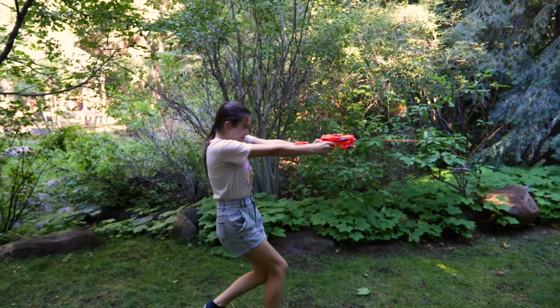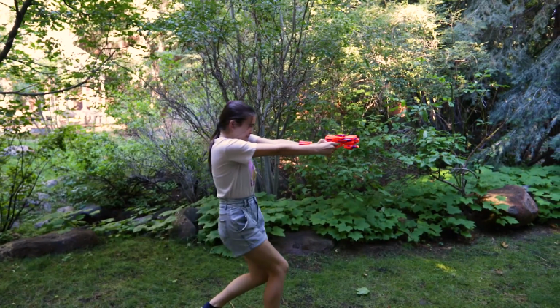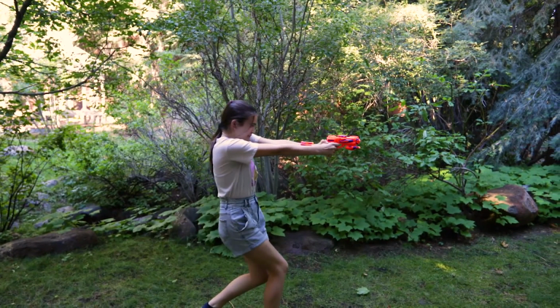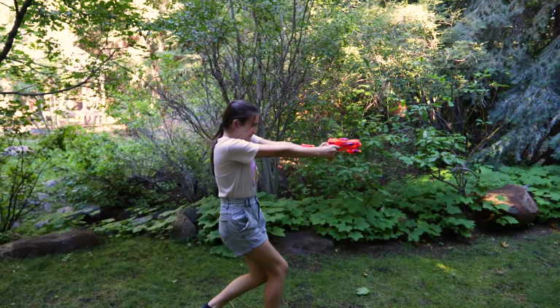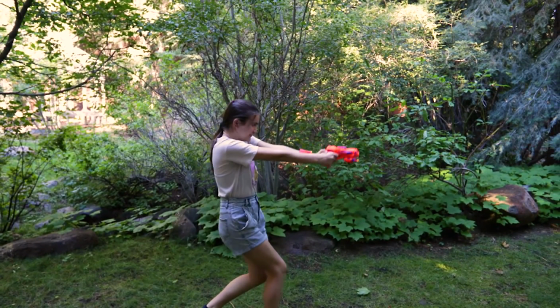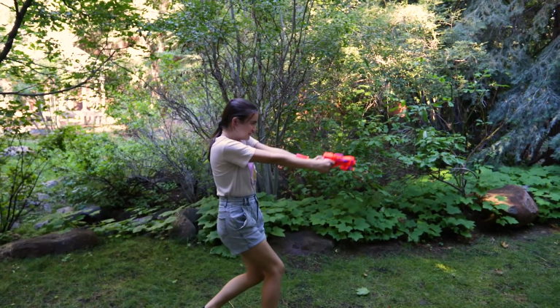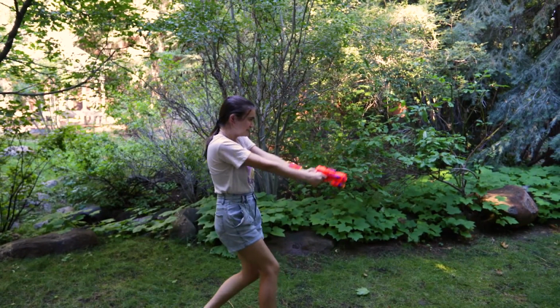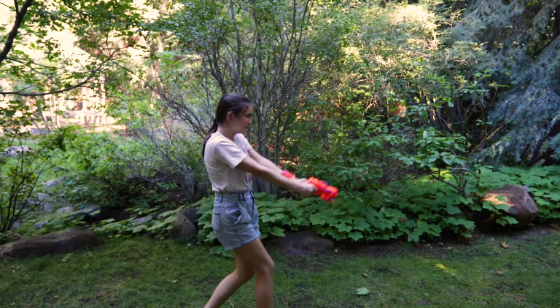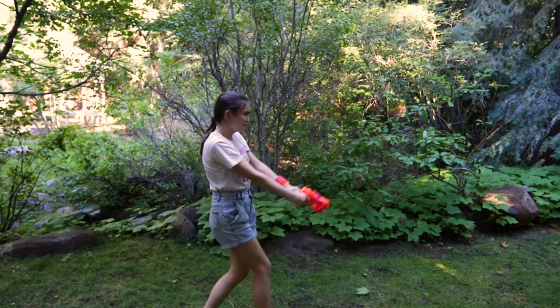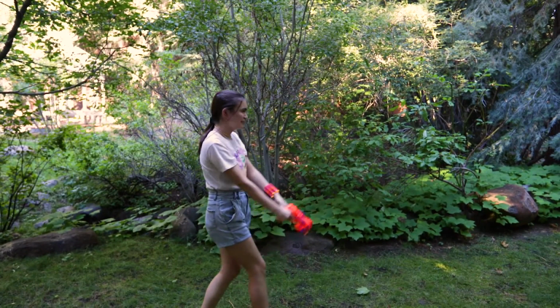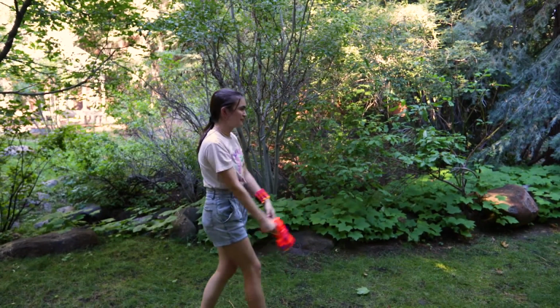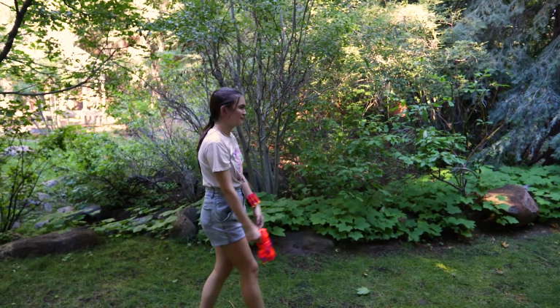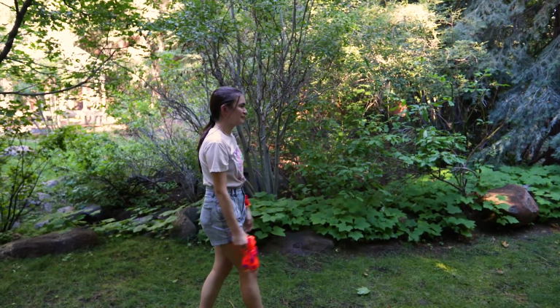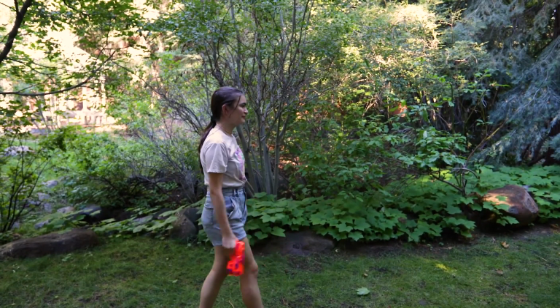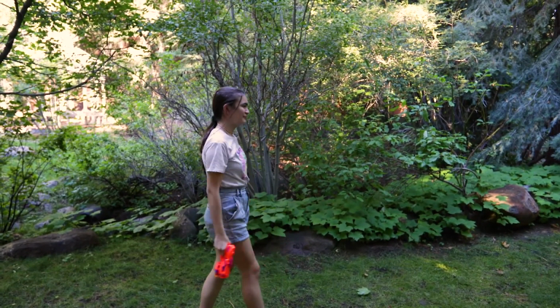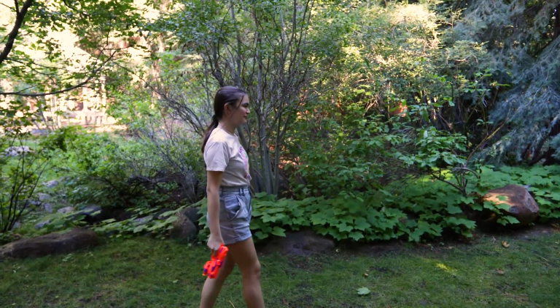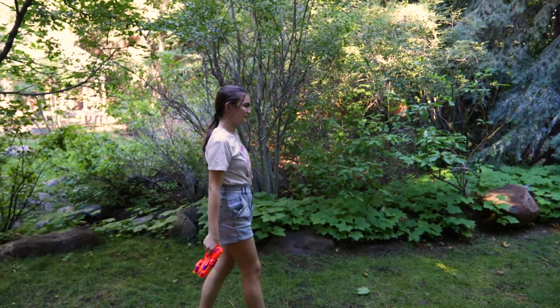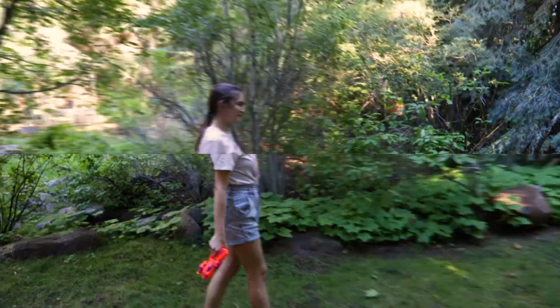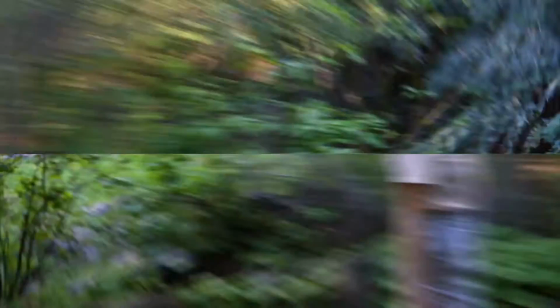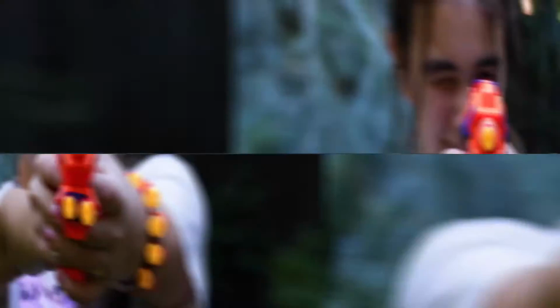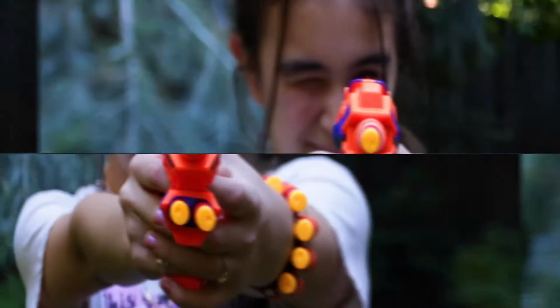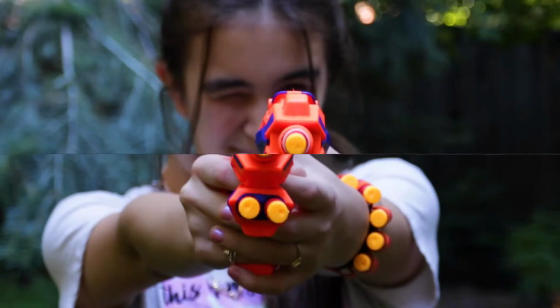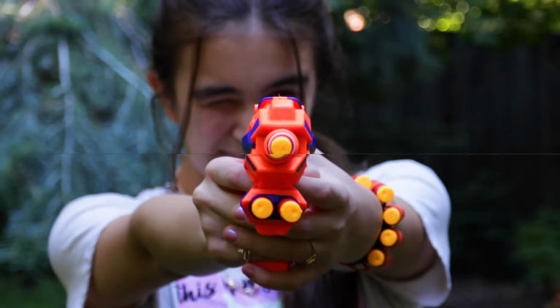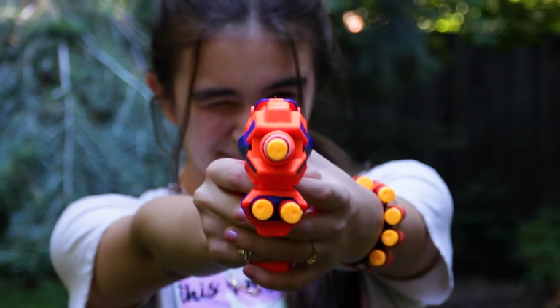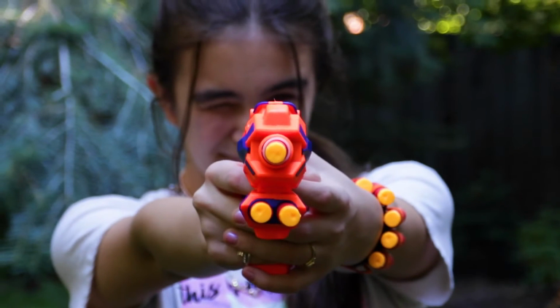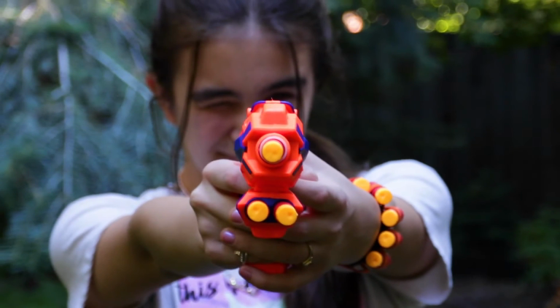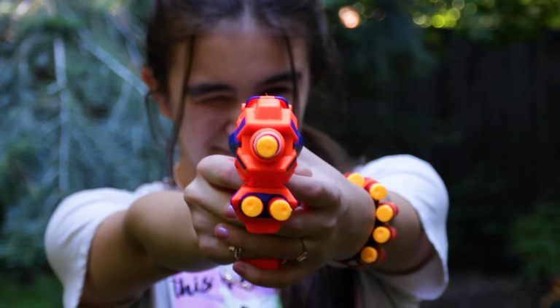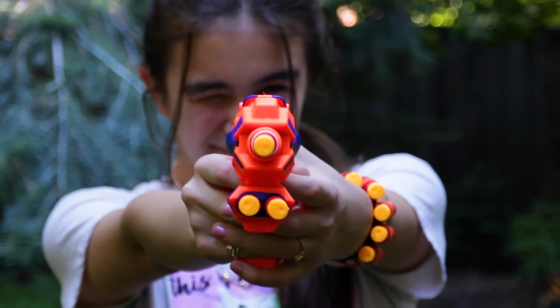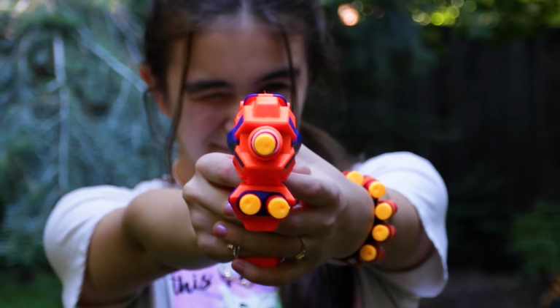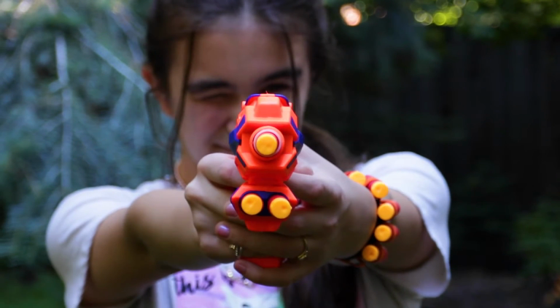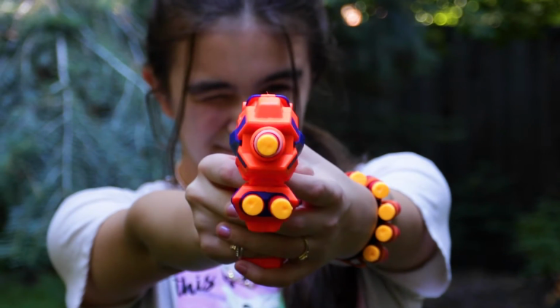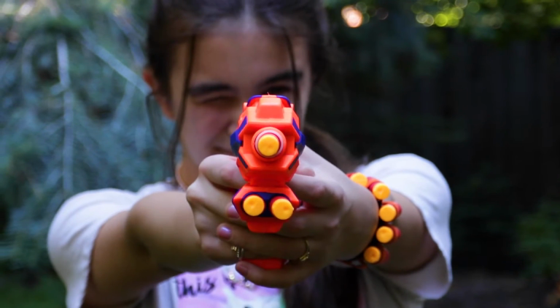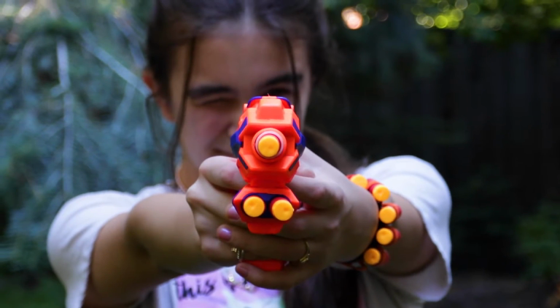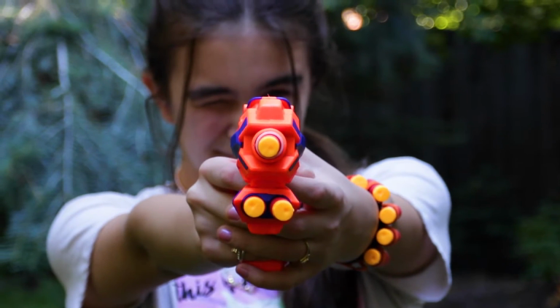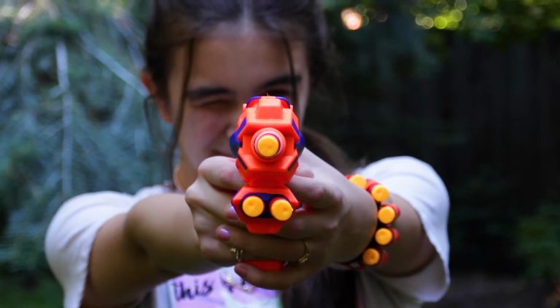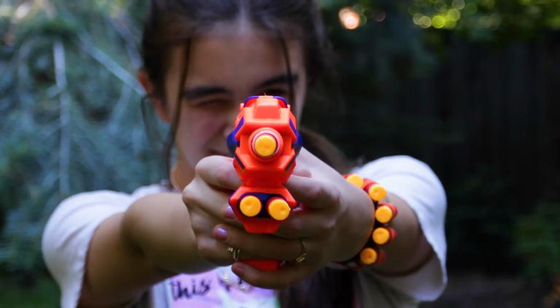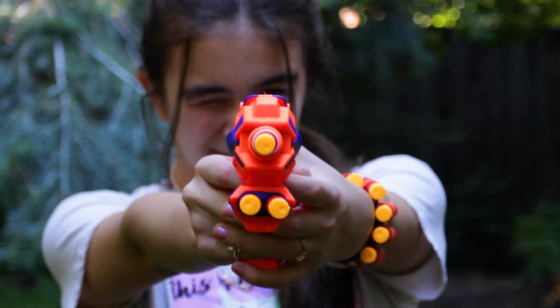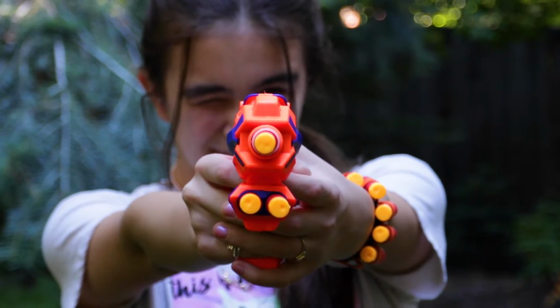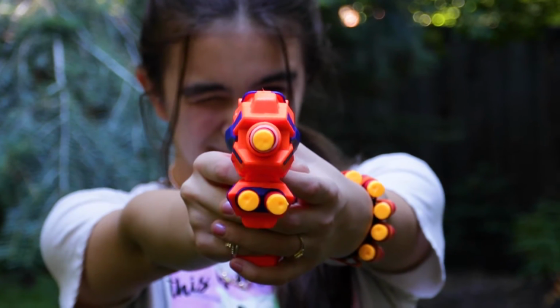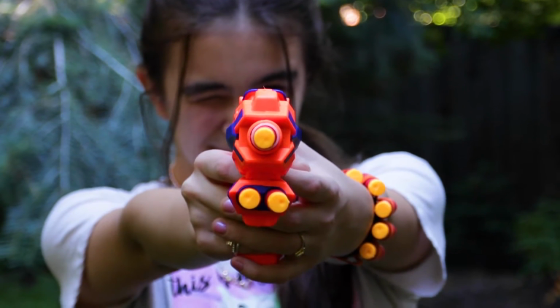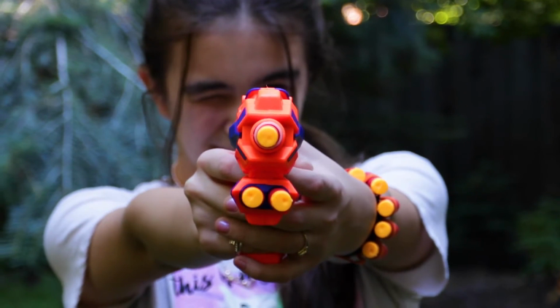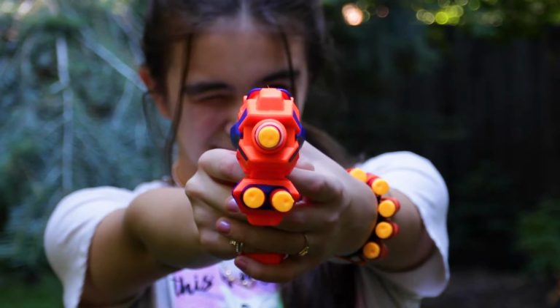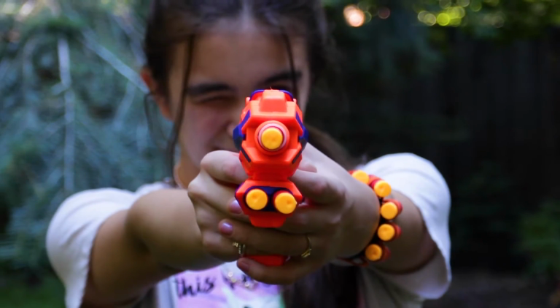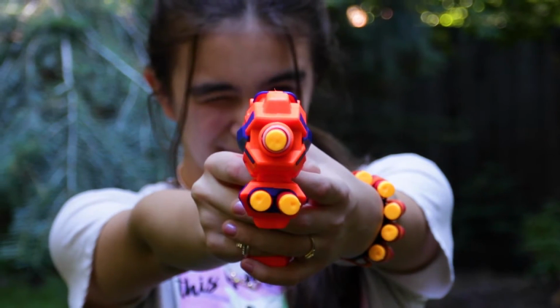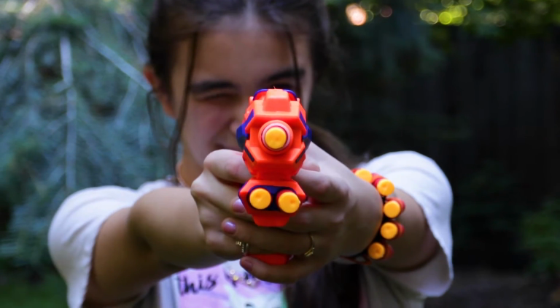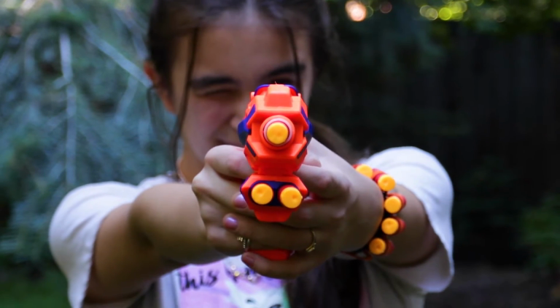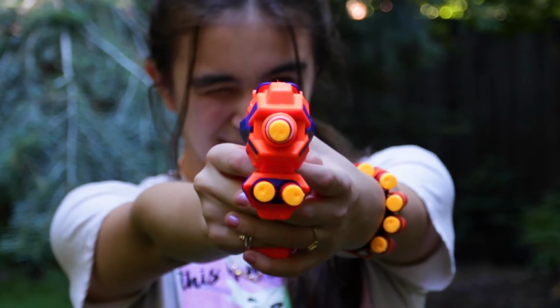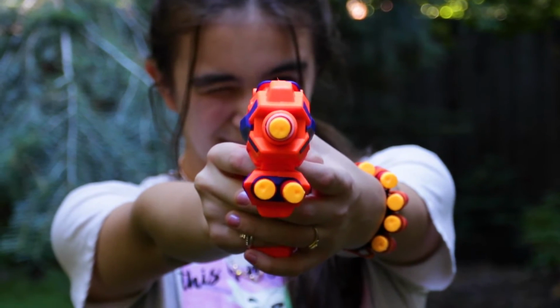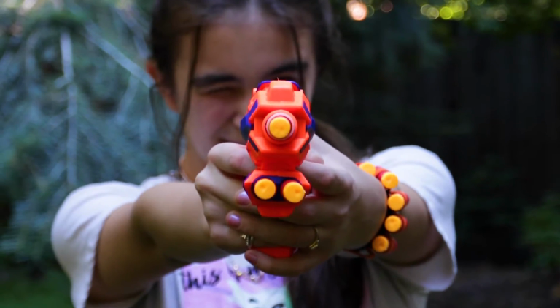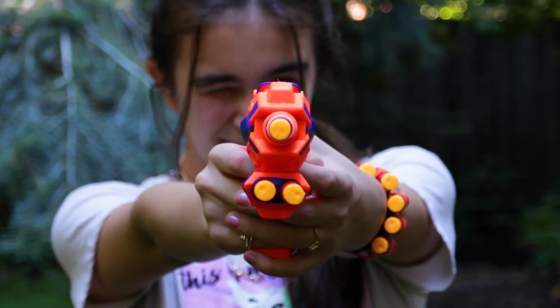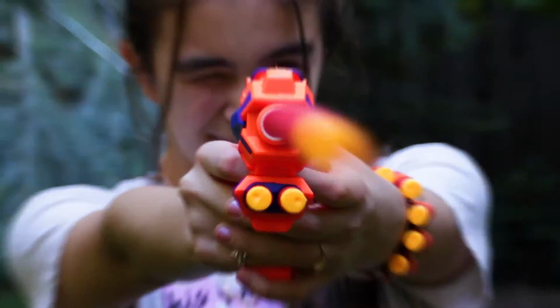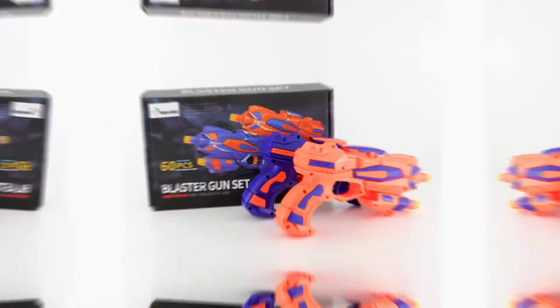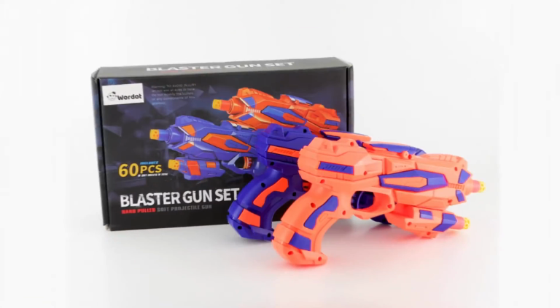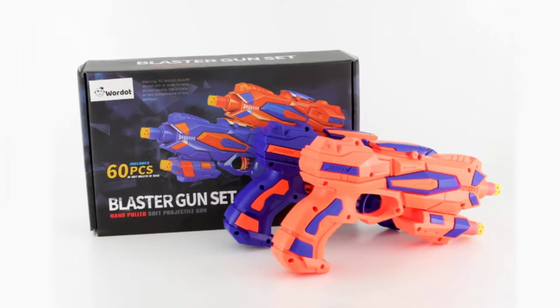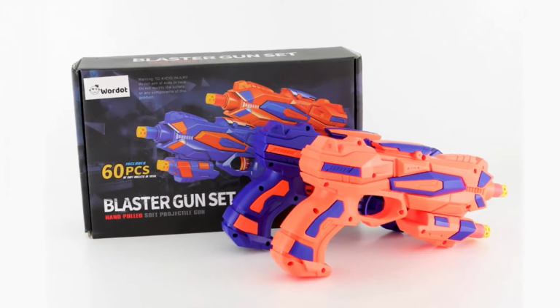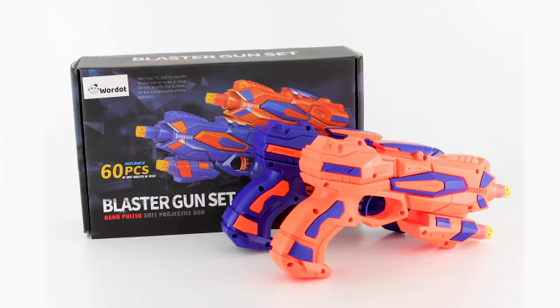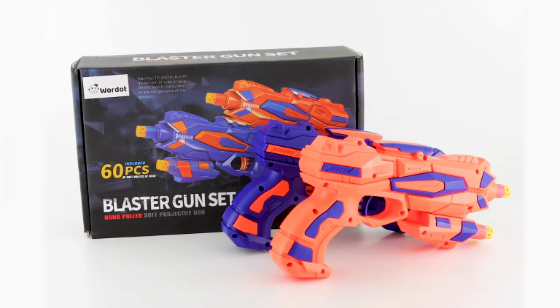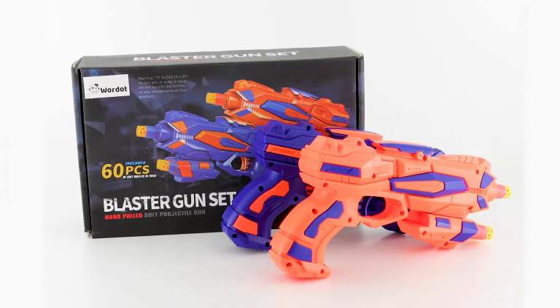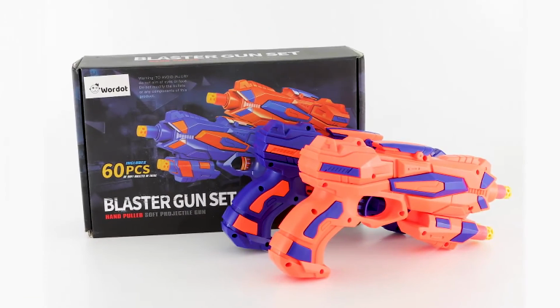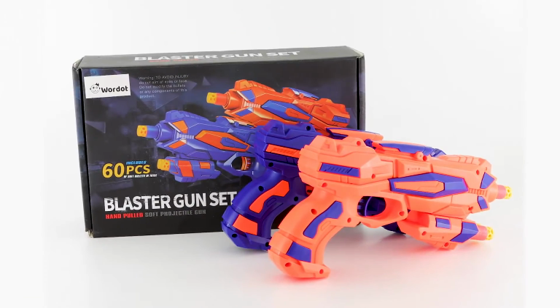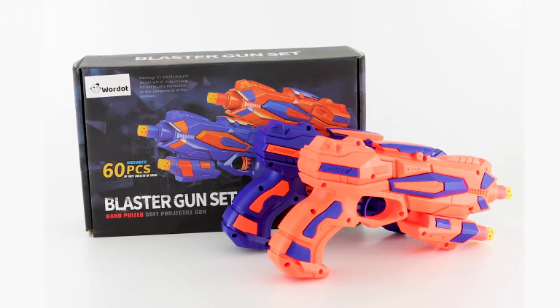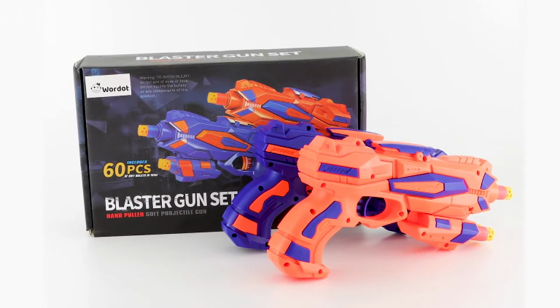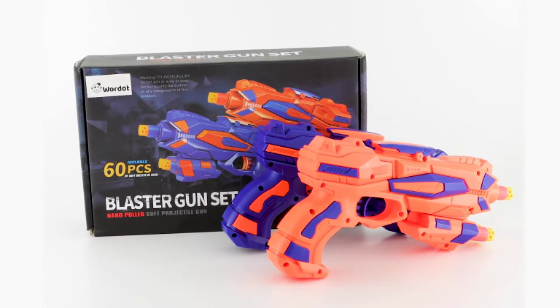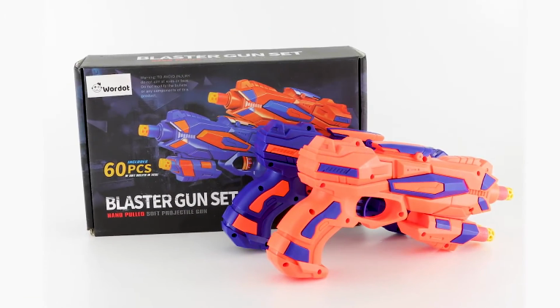So whether you're stuck indoors or want to get outside and have some fun, pick up a two-pack foam blaster toy gun kit from Wardog today.